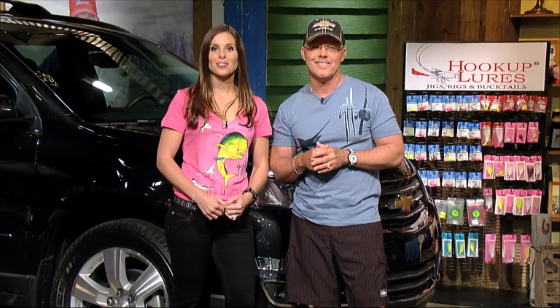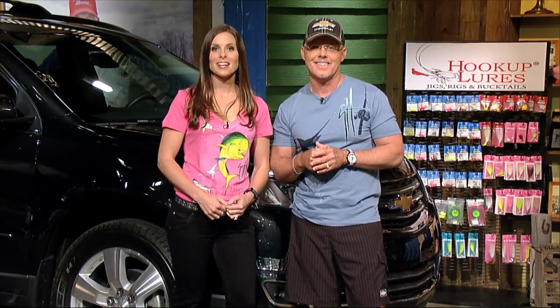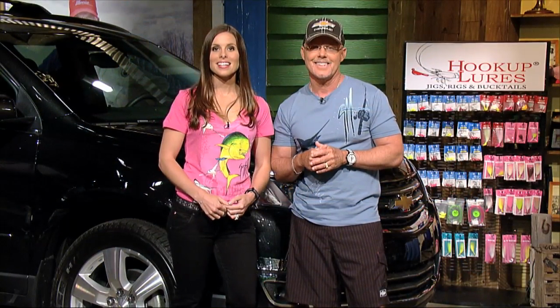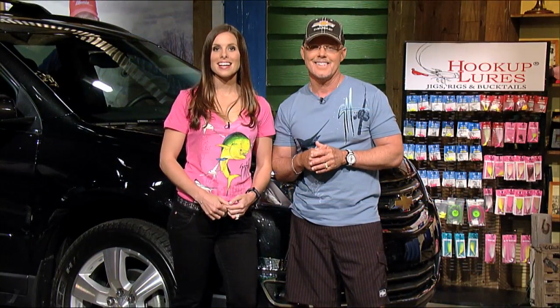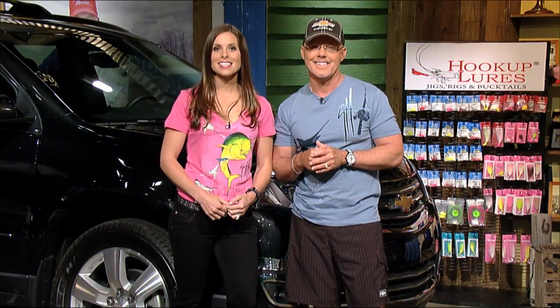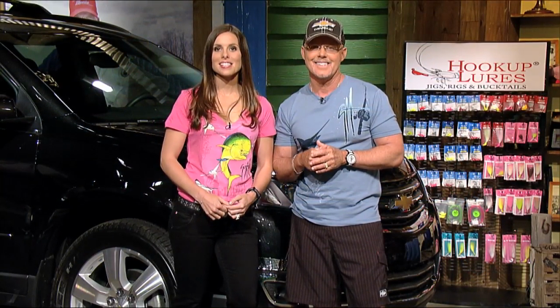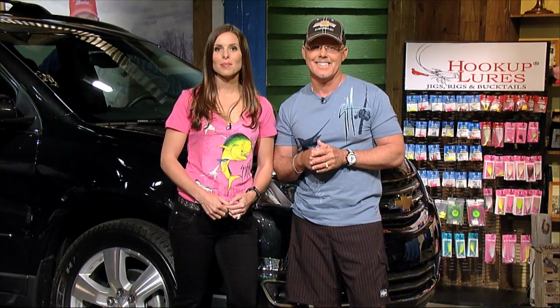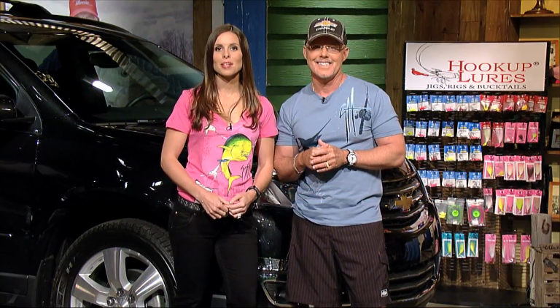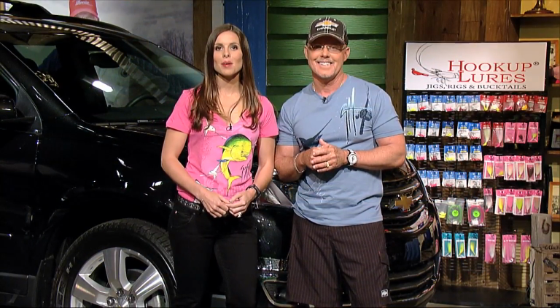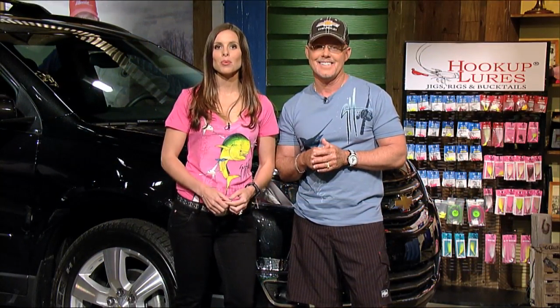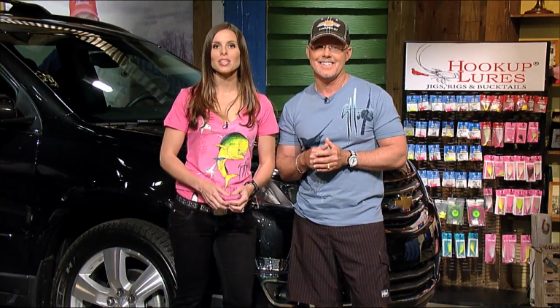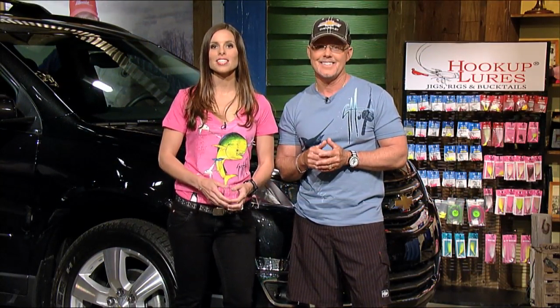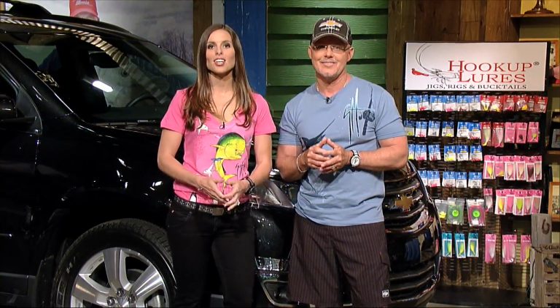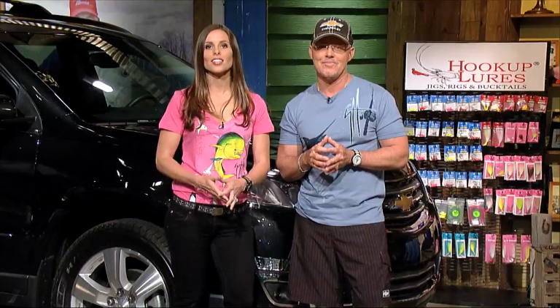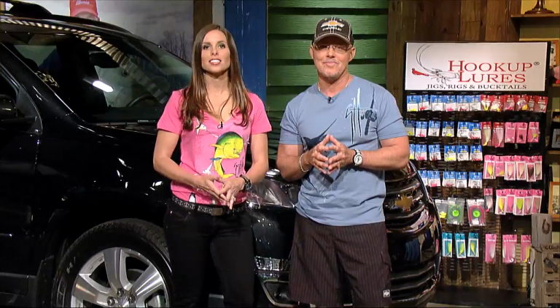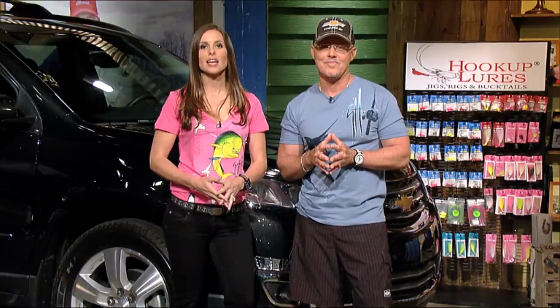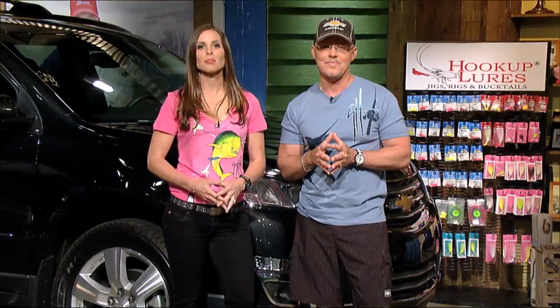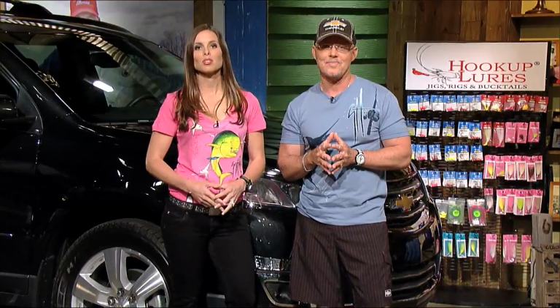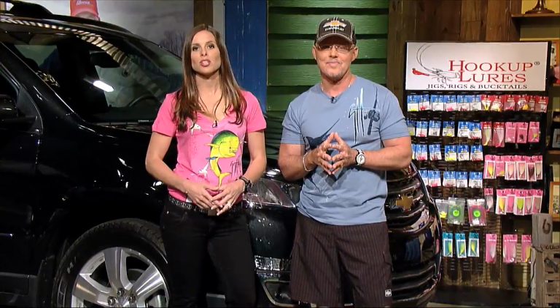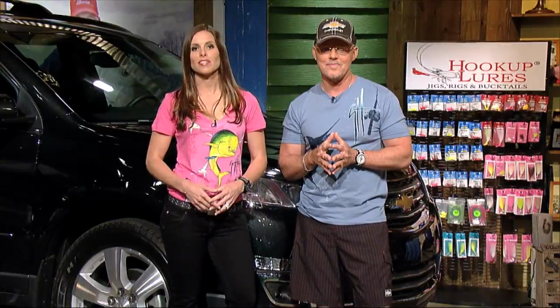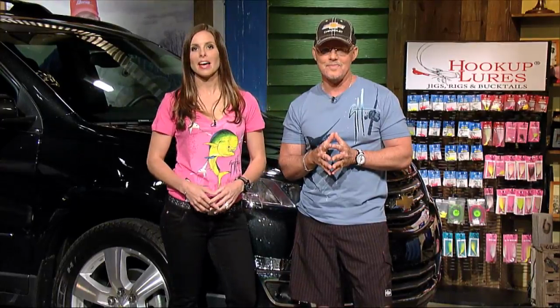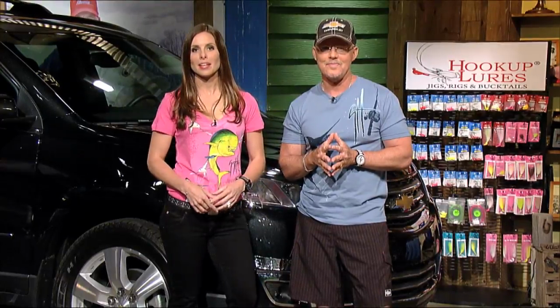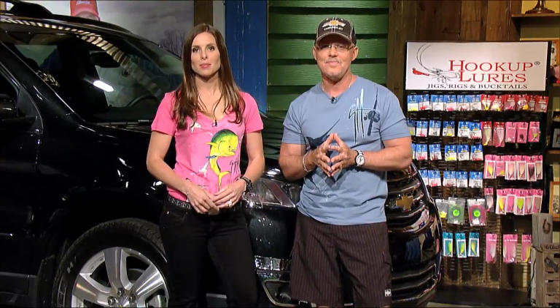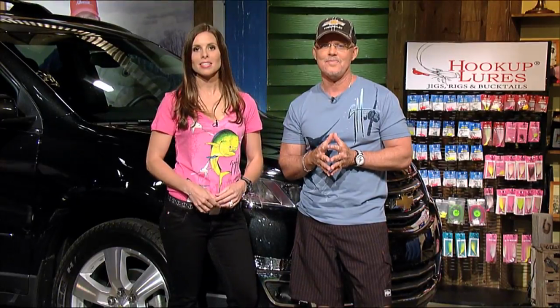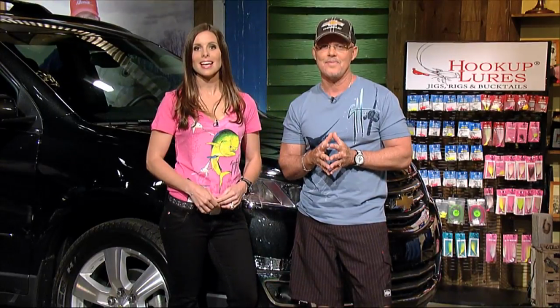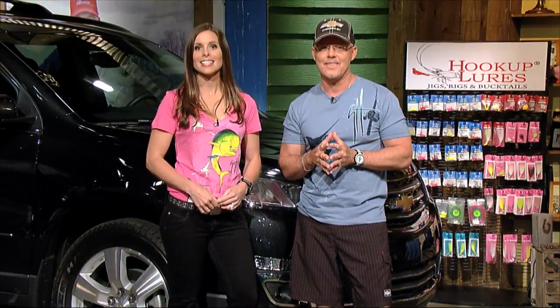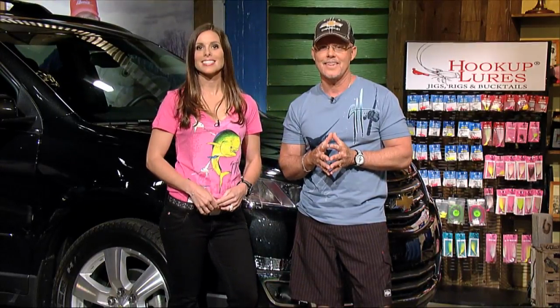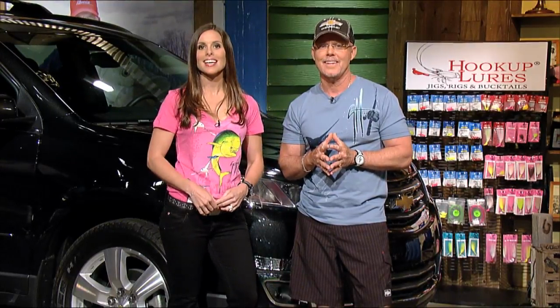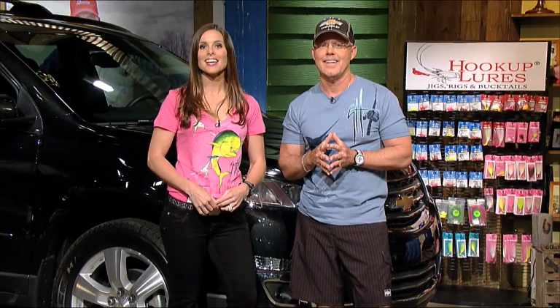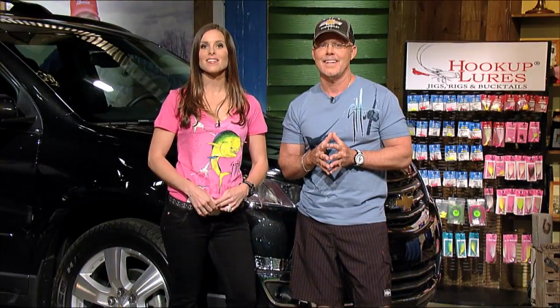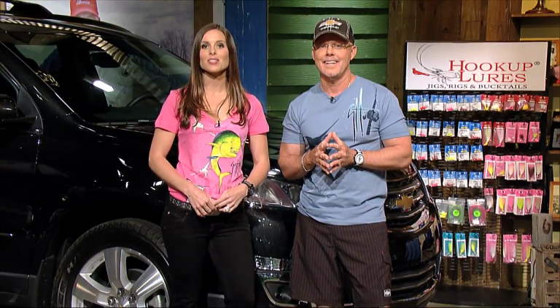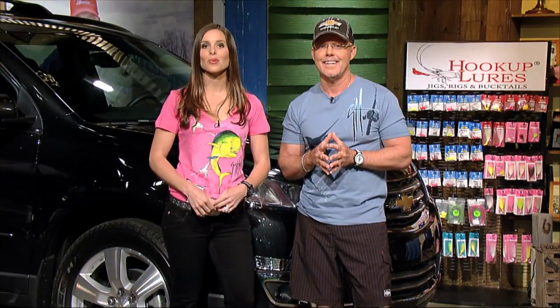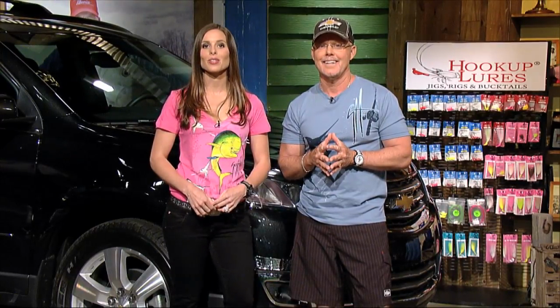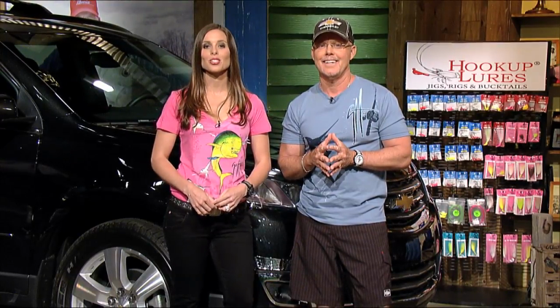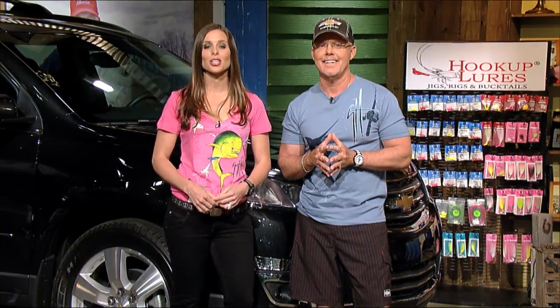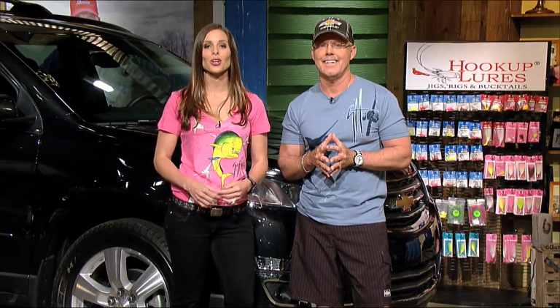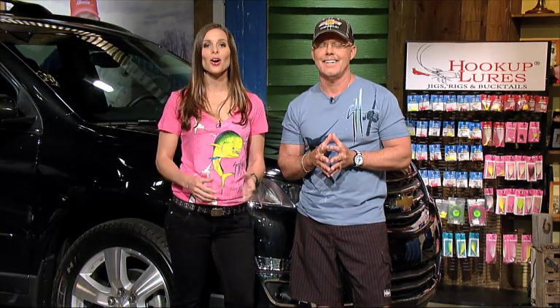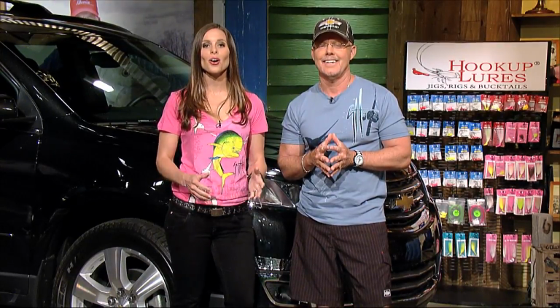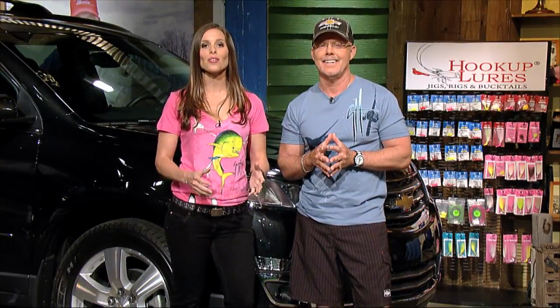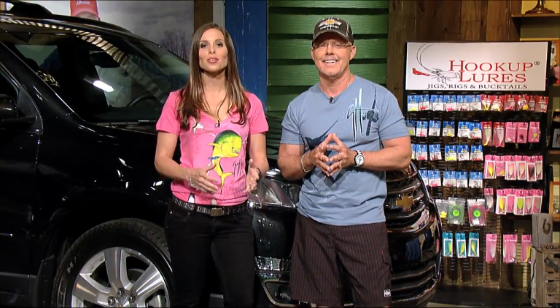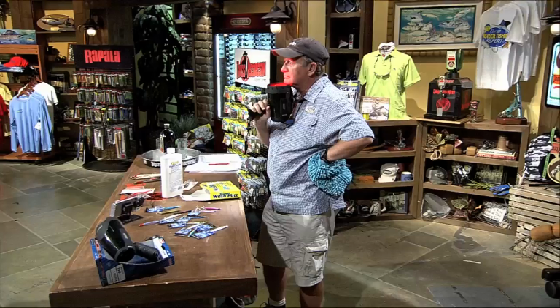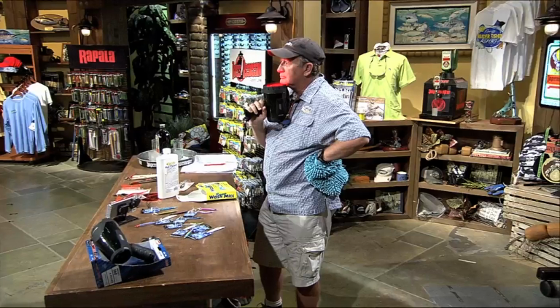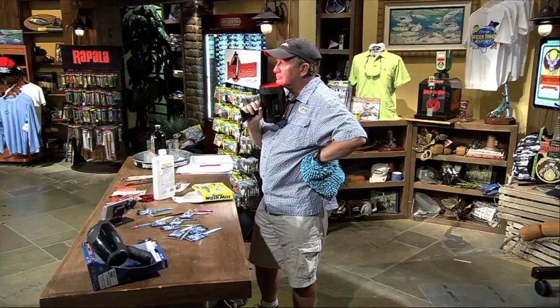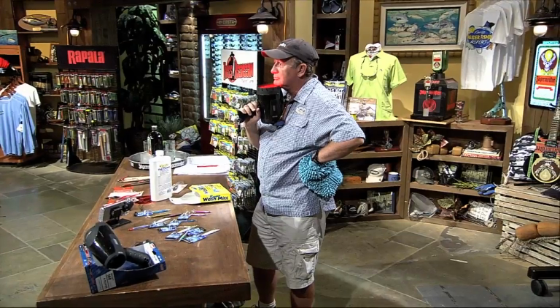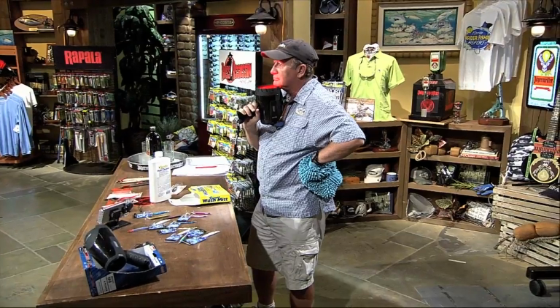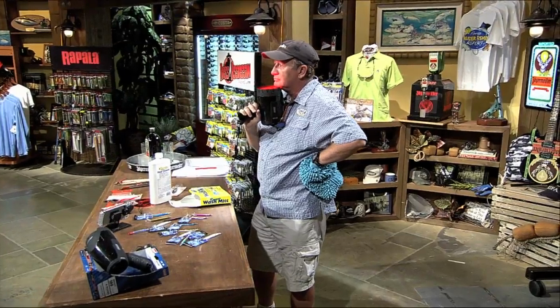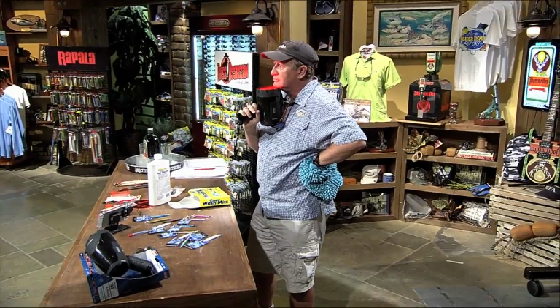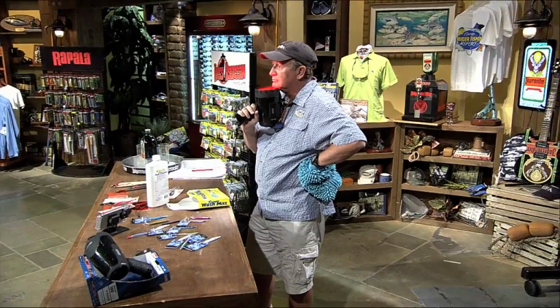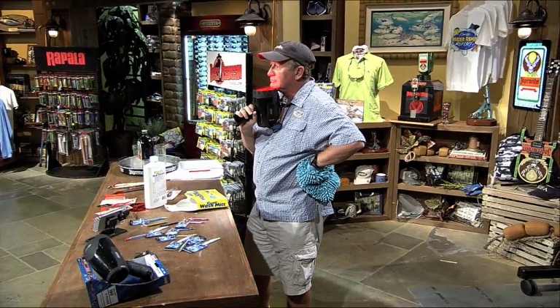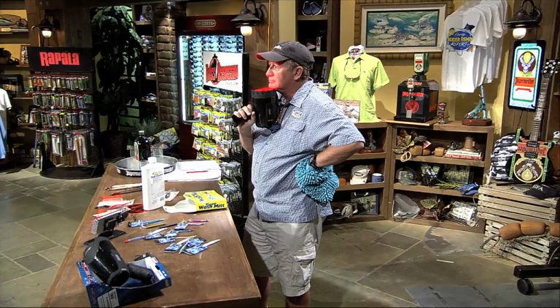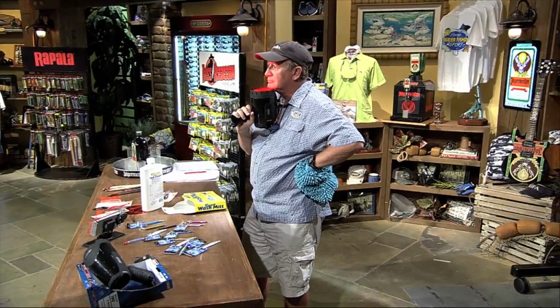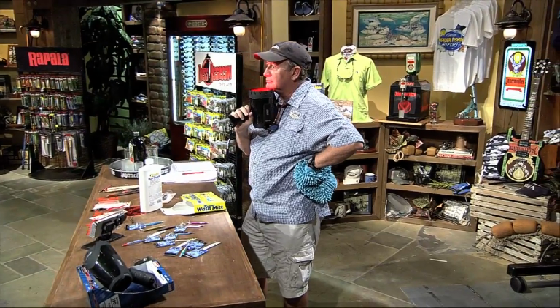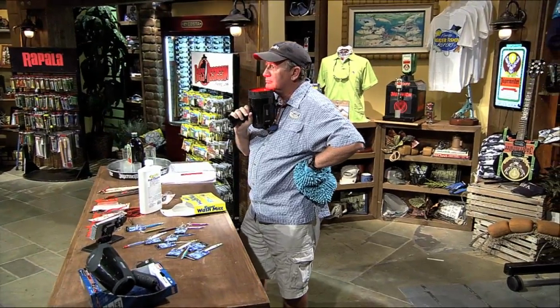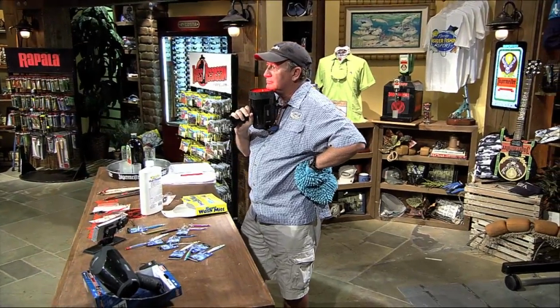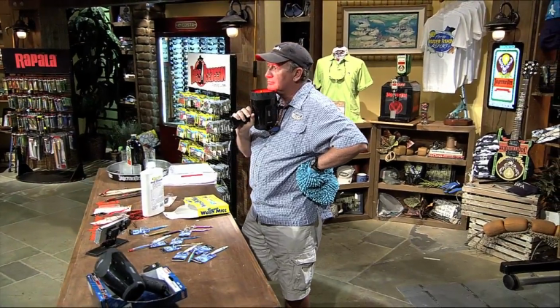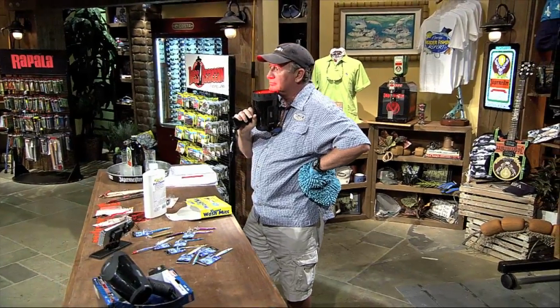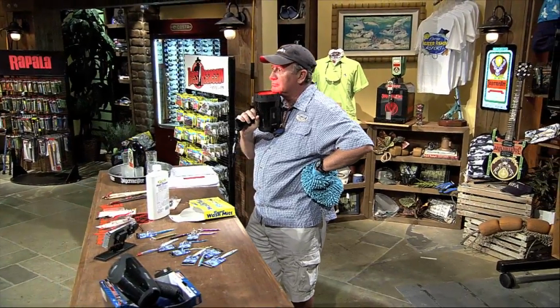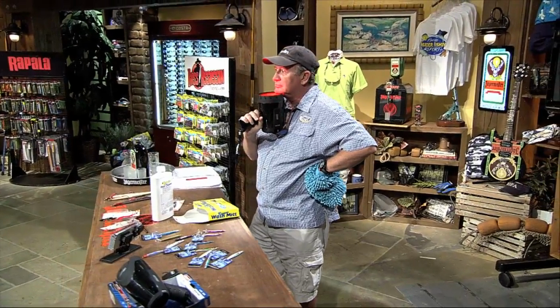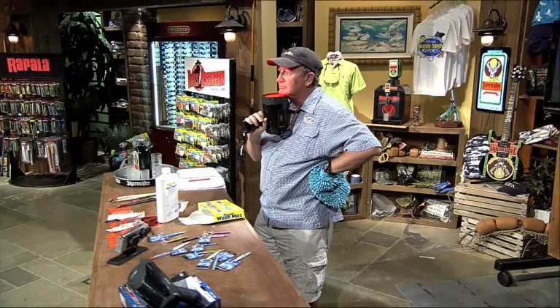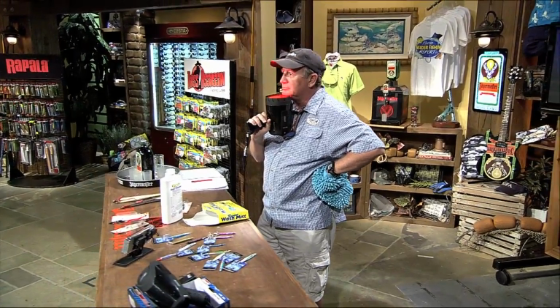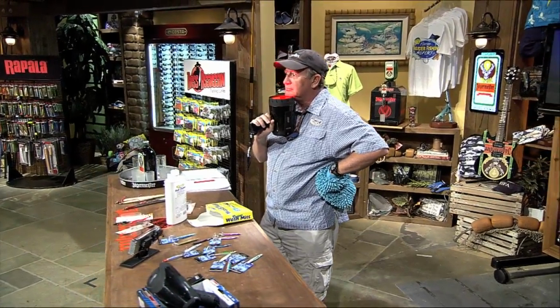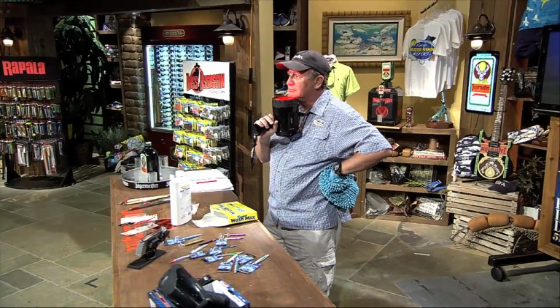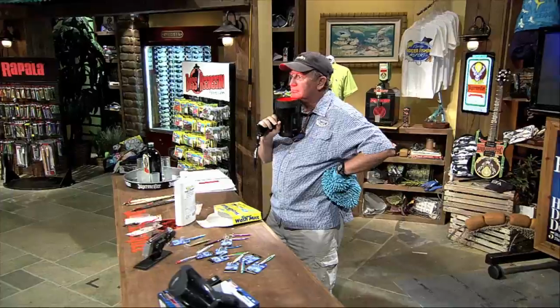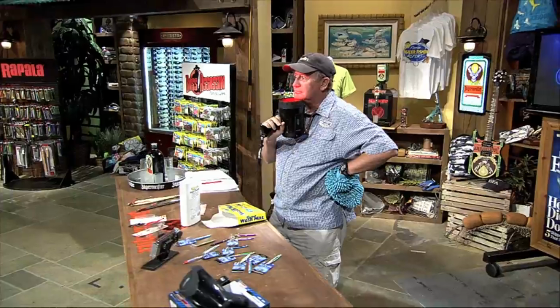Coming up, we're going to talk to Captain Jeff Hageman, and Dave is going to share all the coolest new gadgets from the workbench.